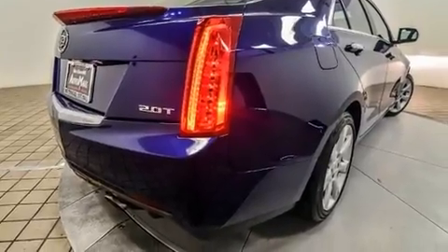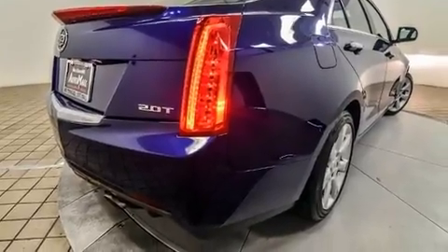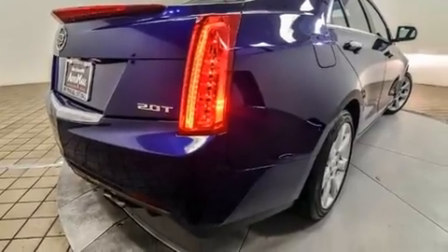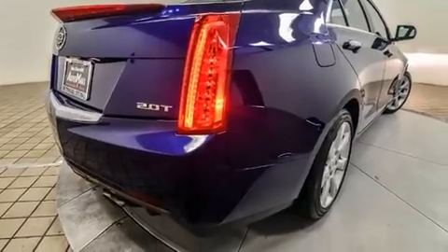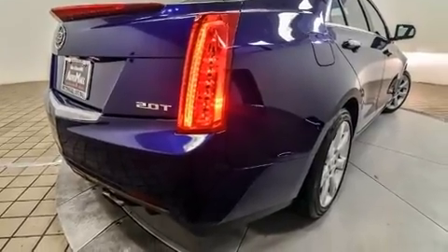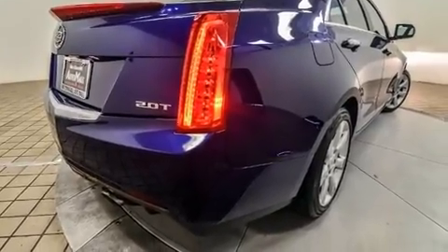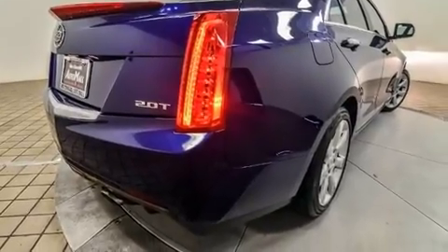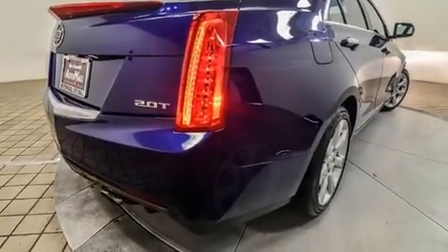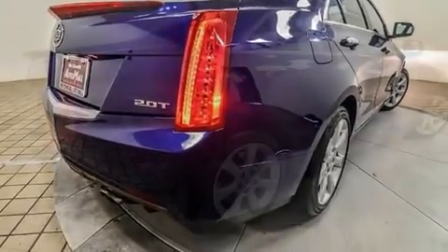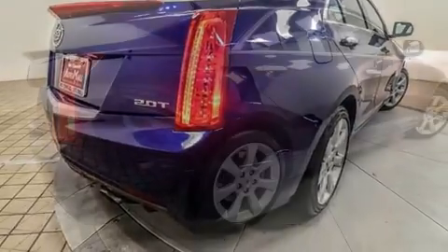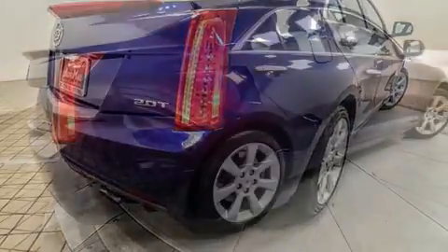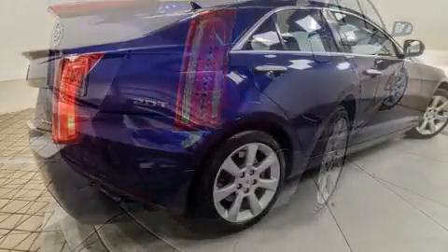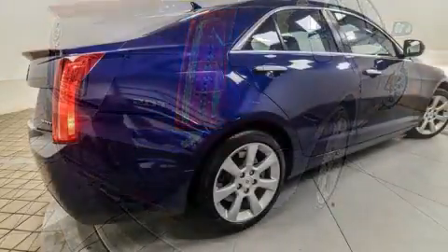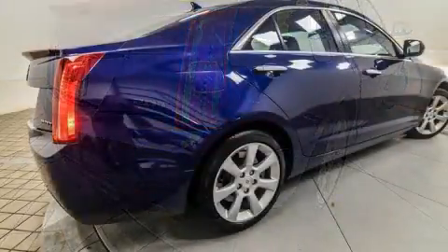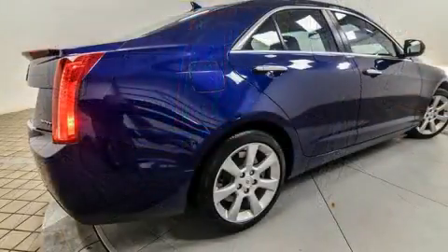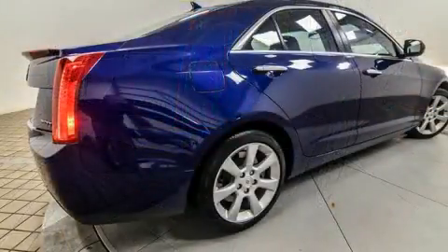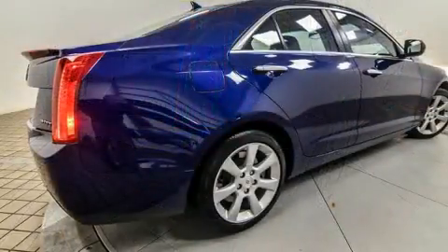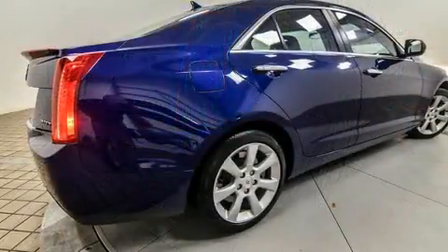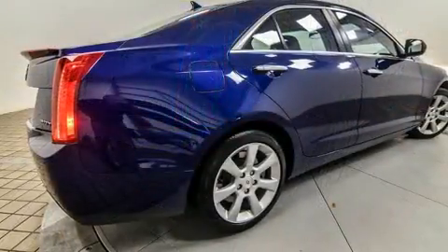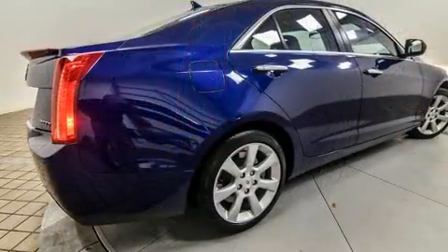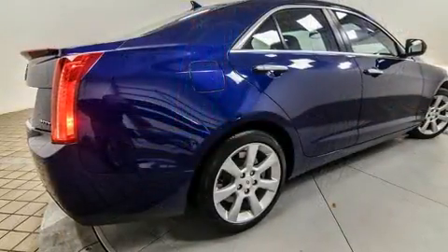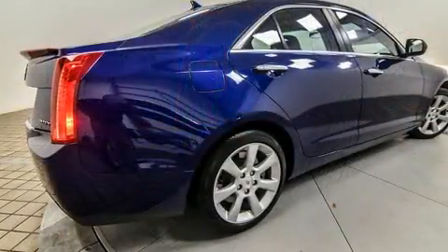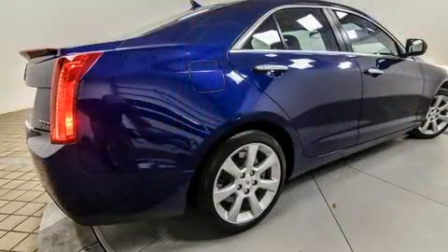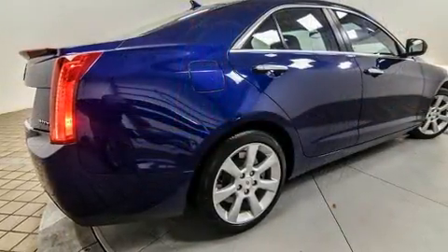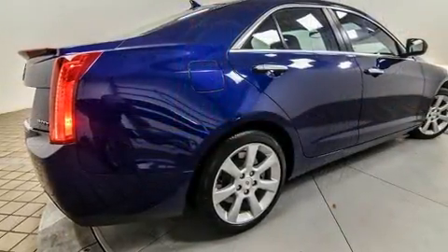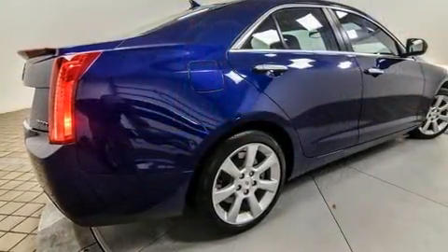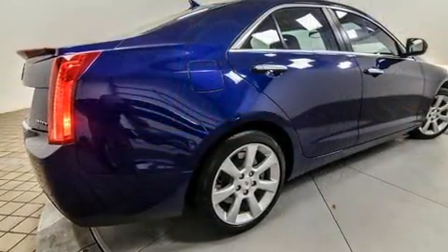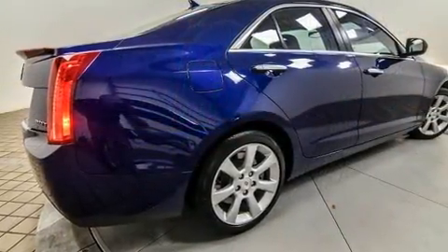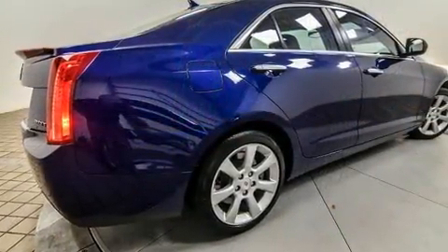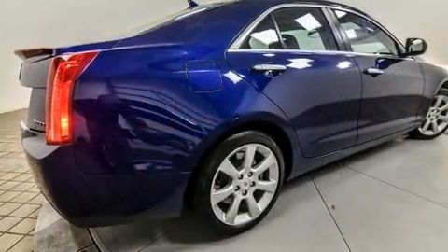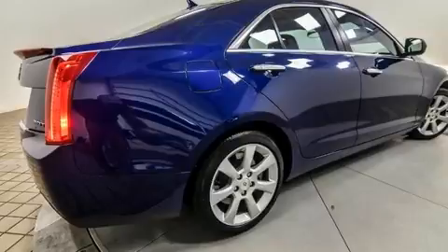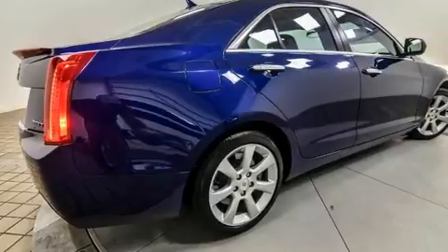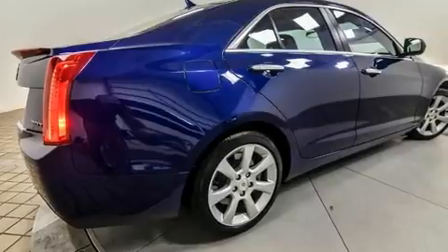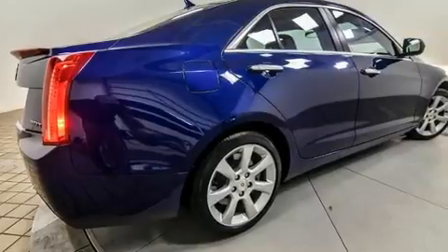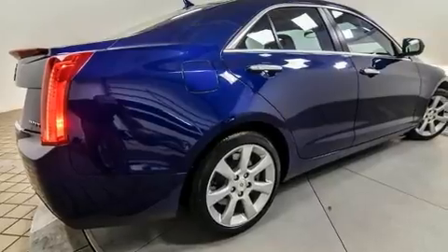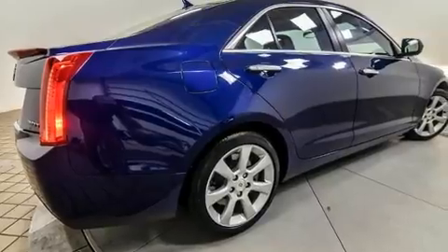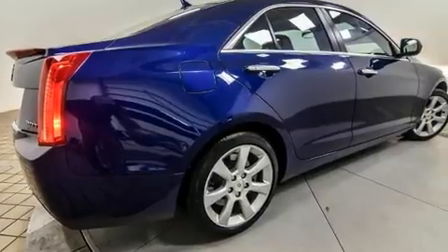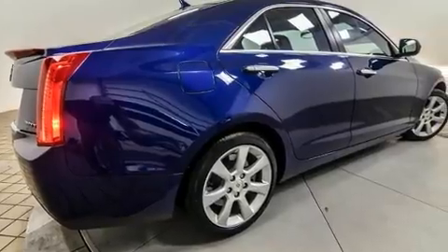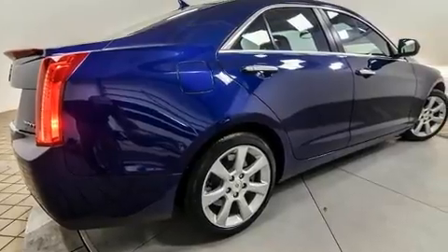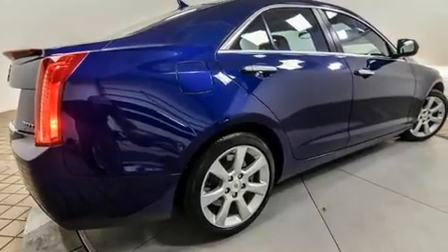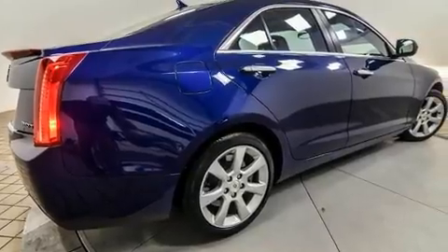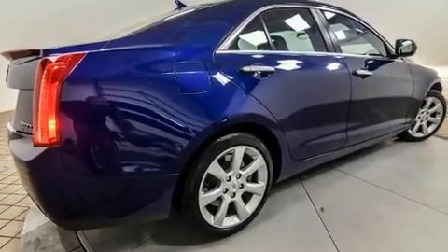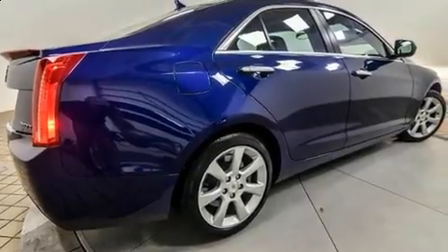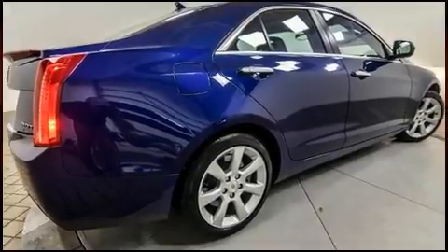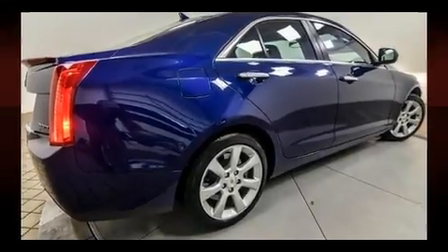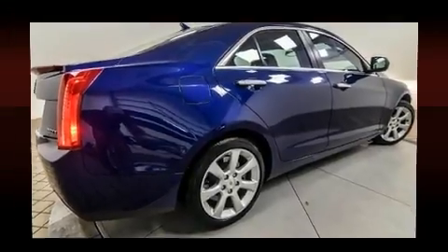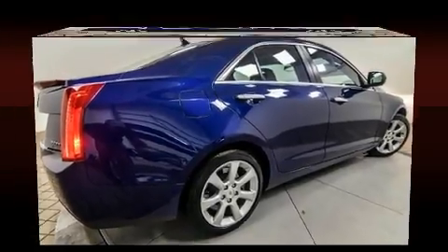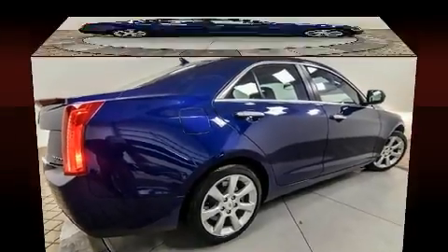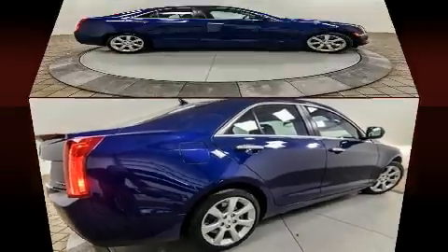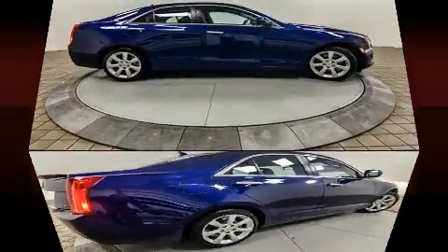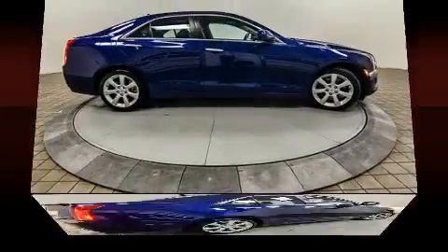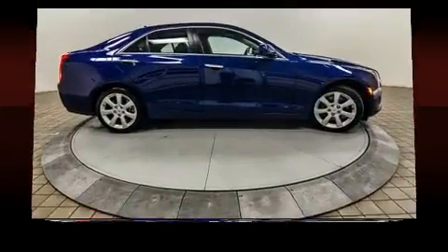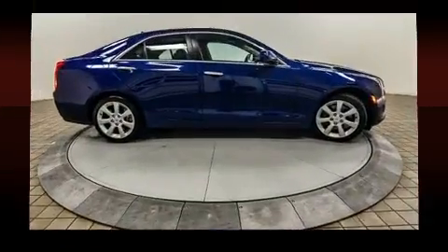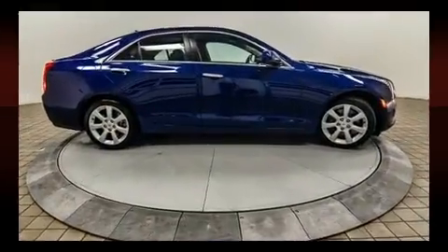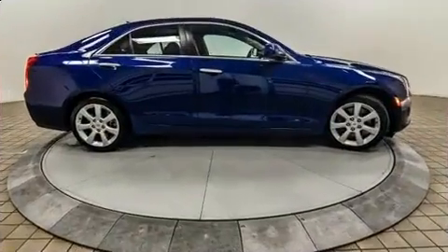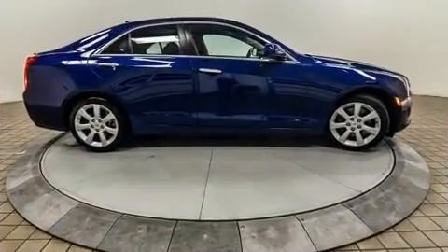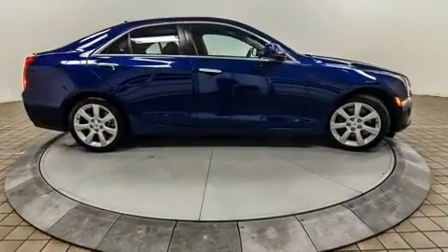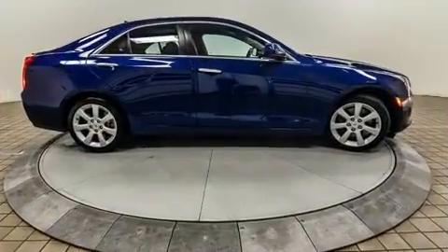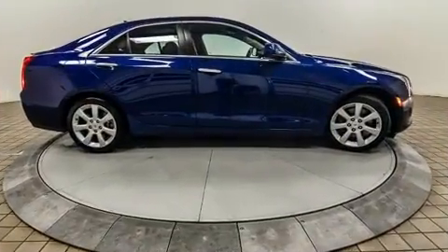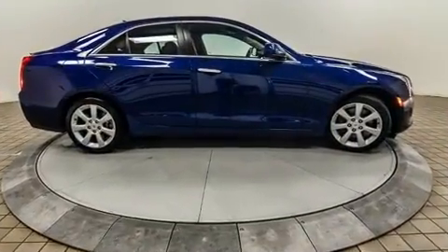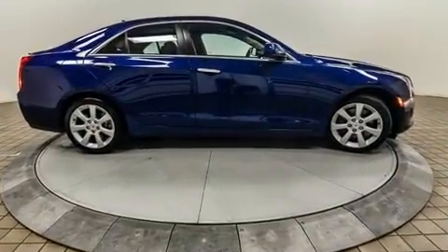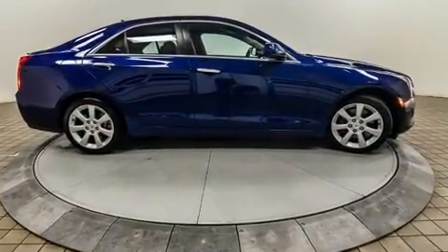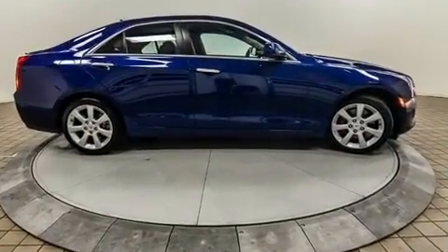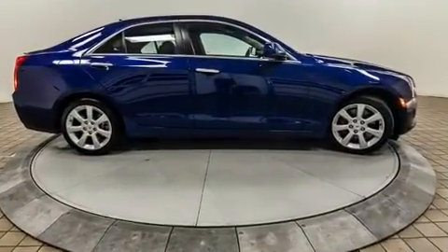Top features include cruise control, a tachometer, fully automatic headlights, heated door mirrors, and power front seats.